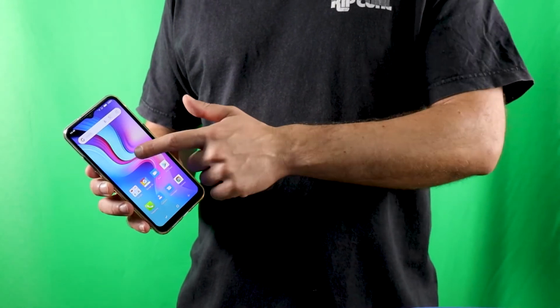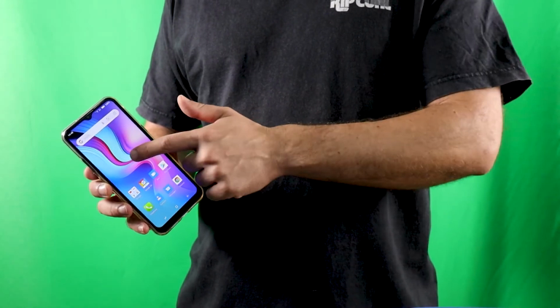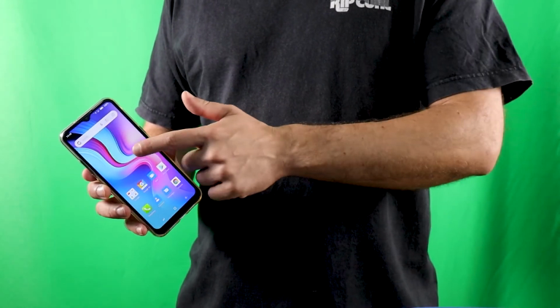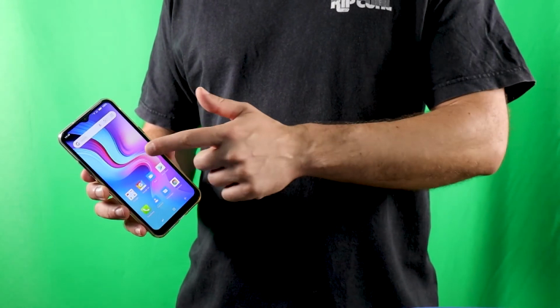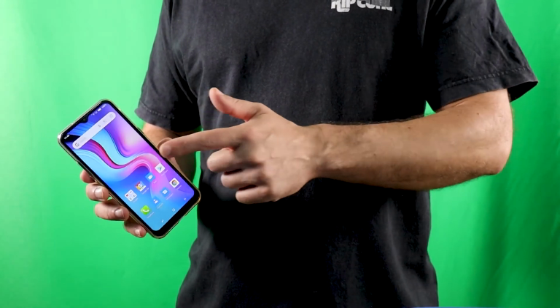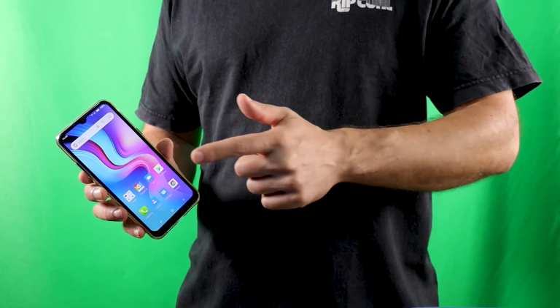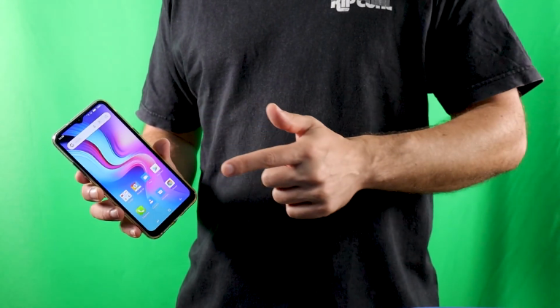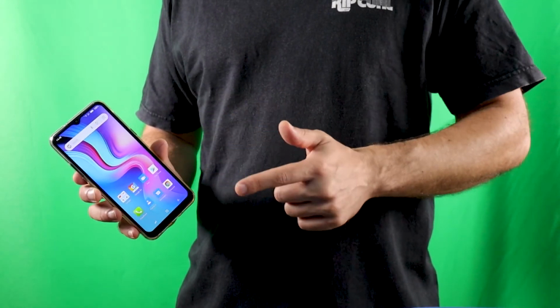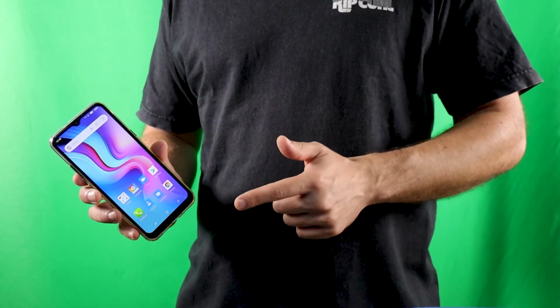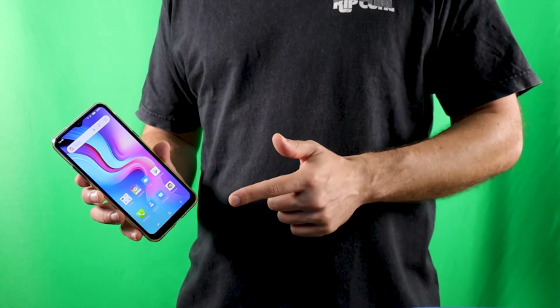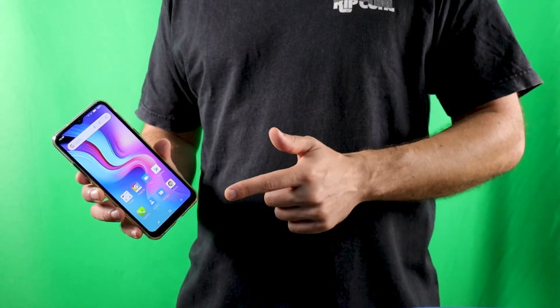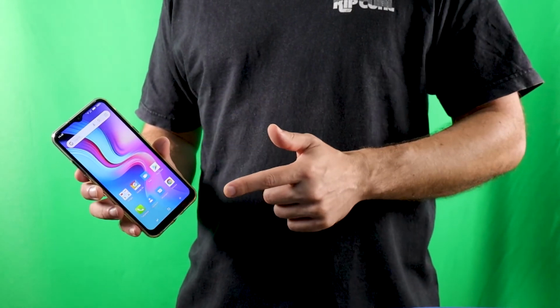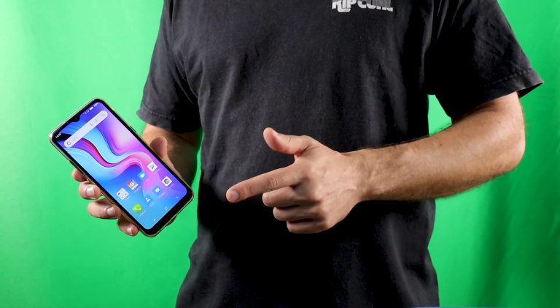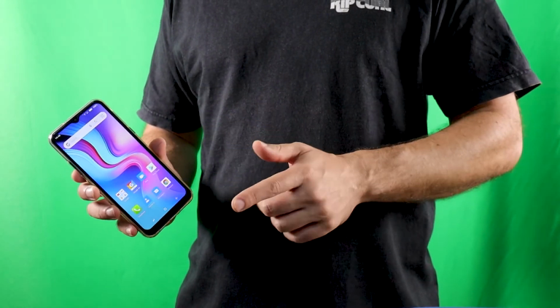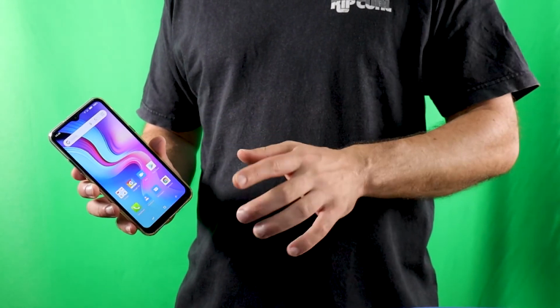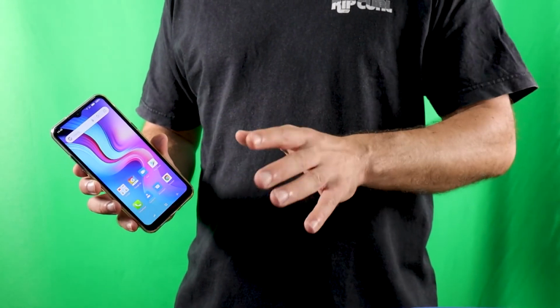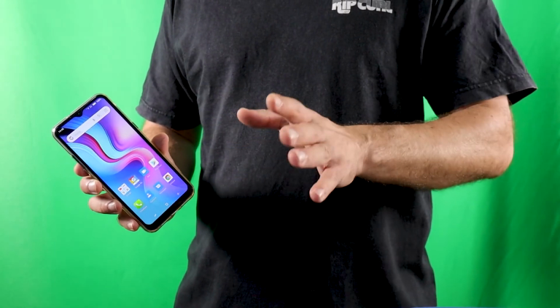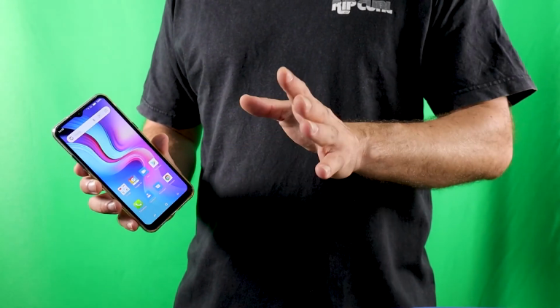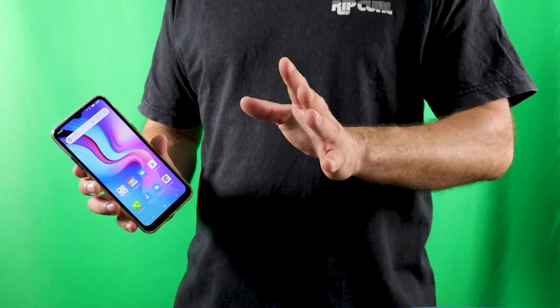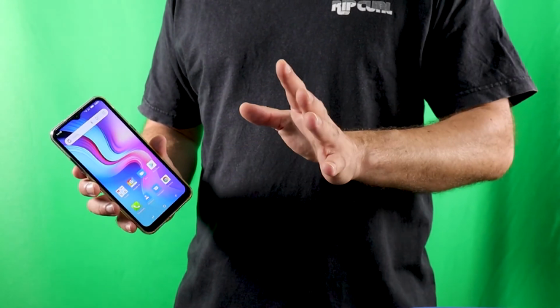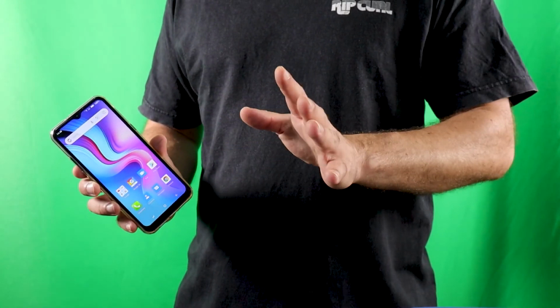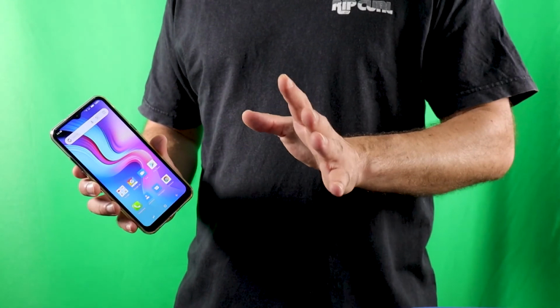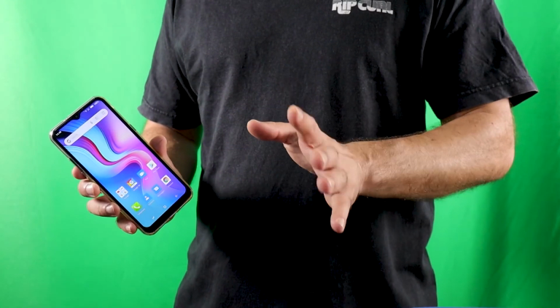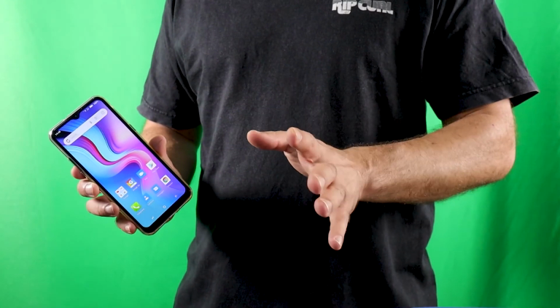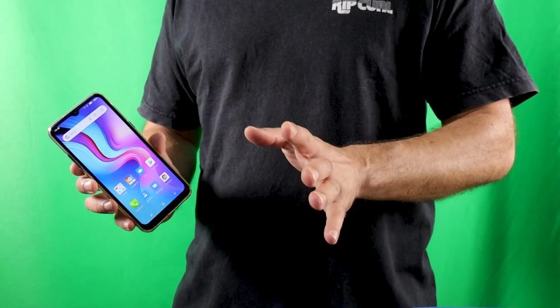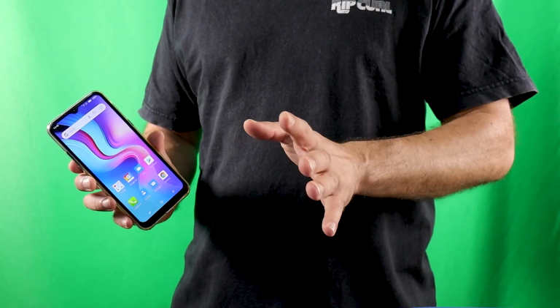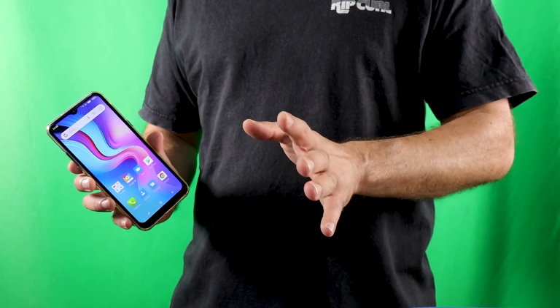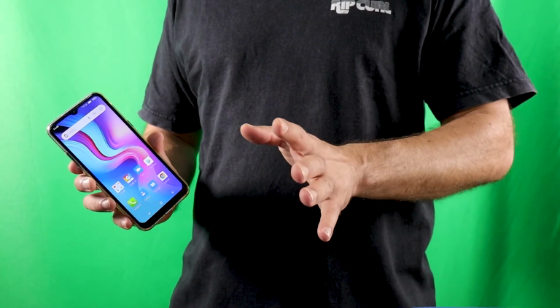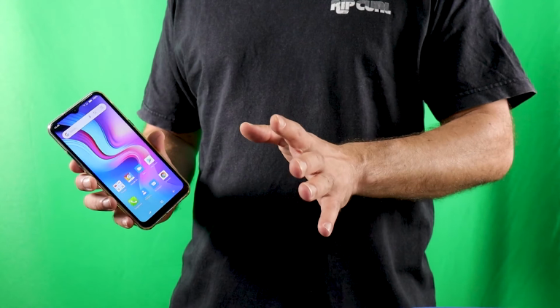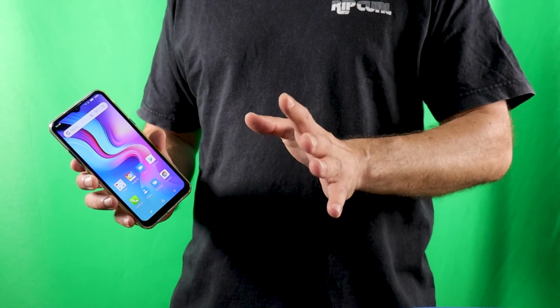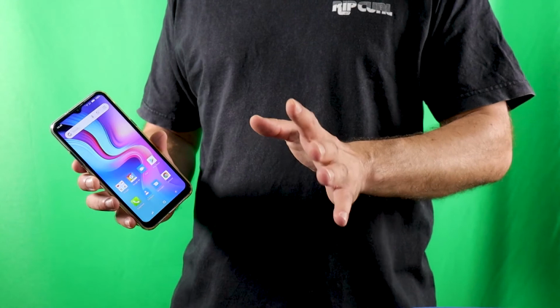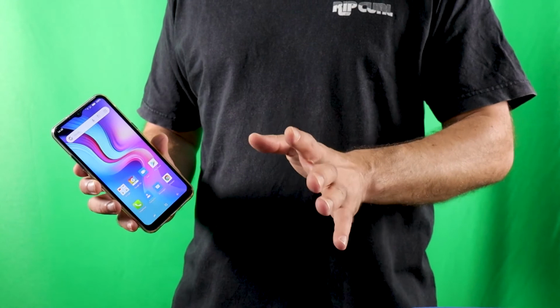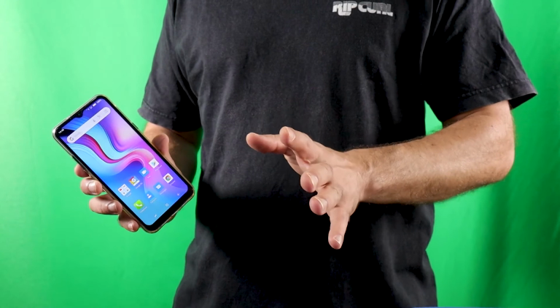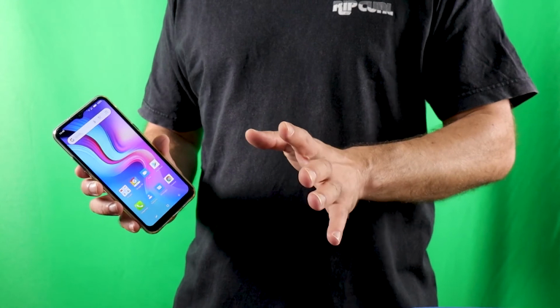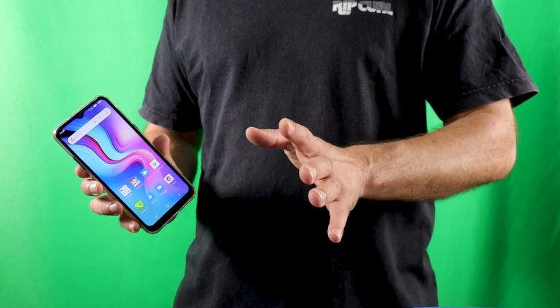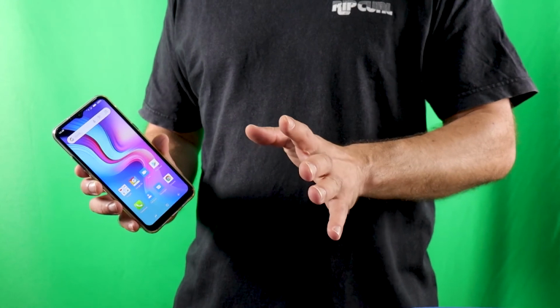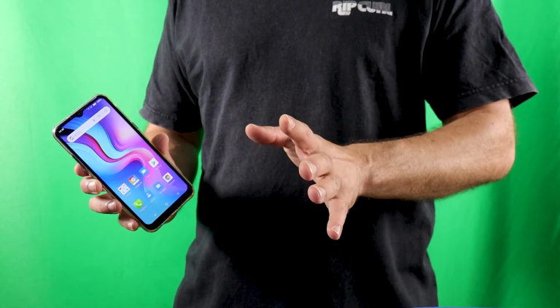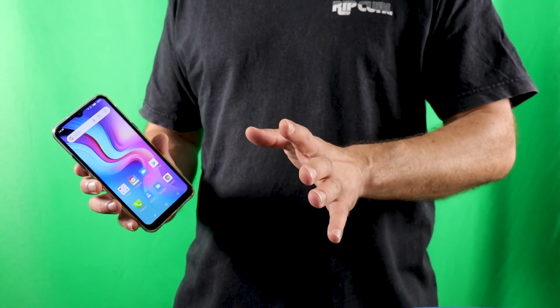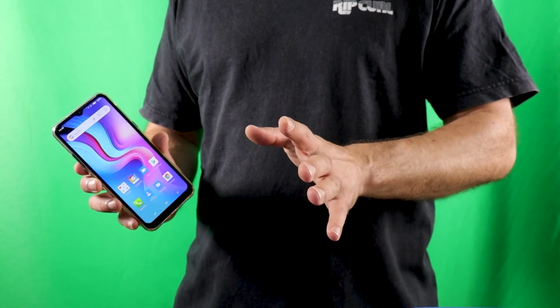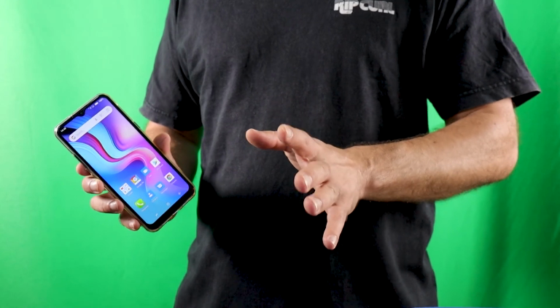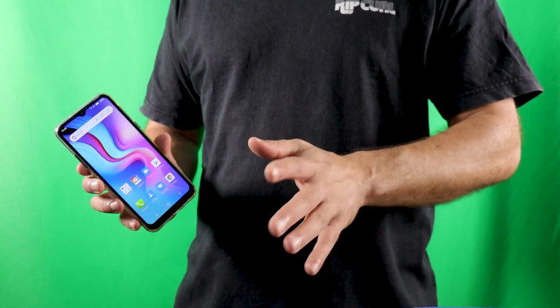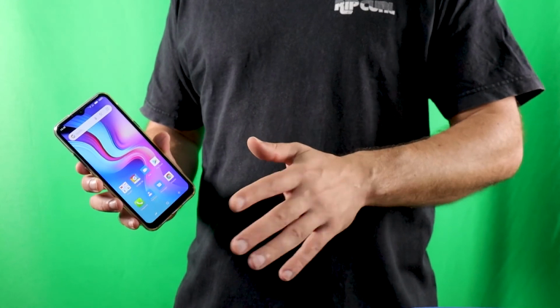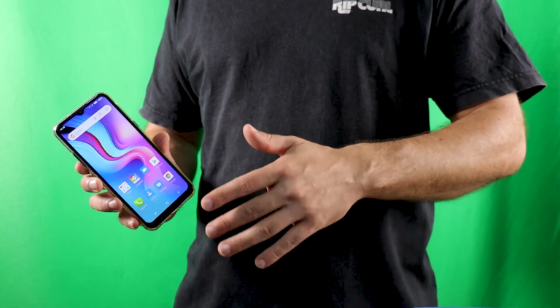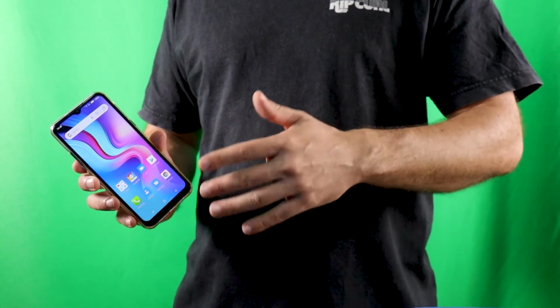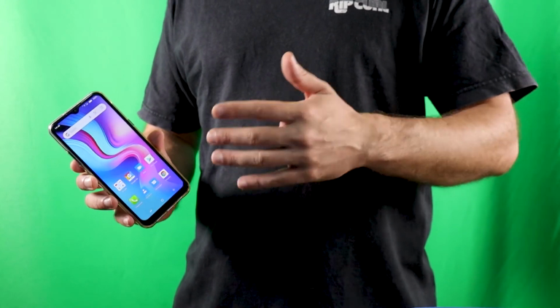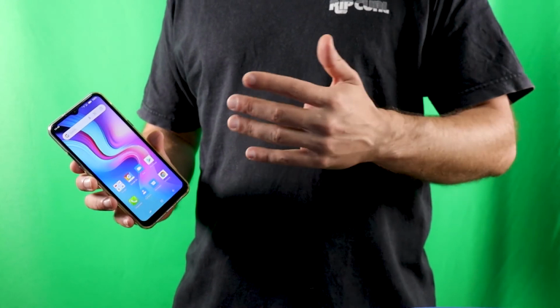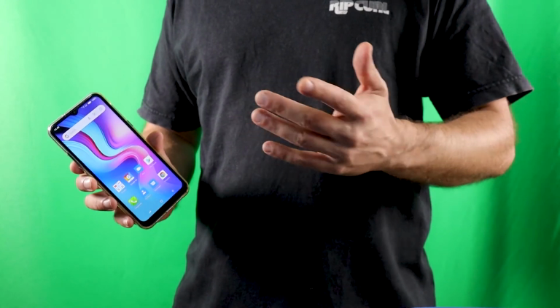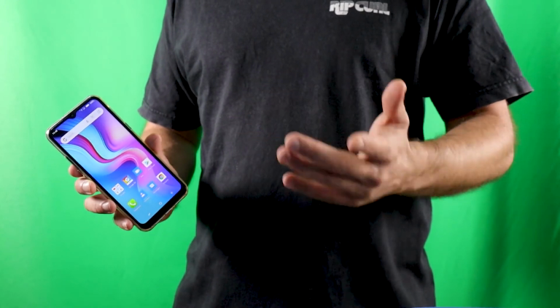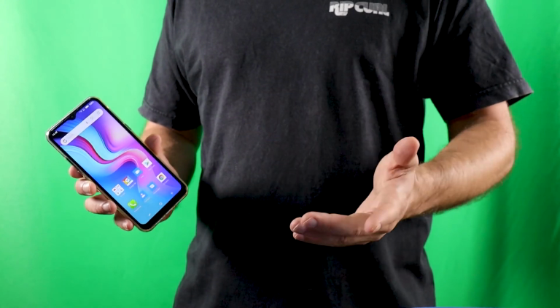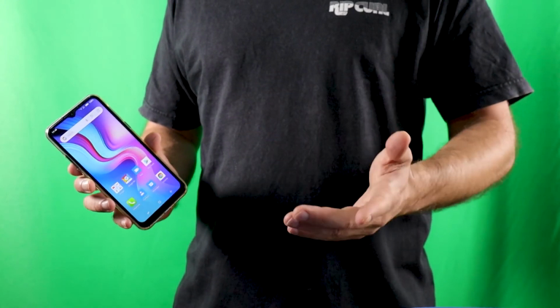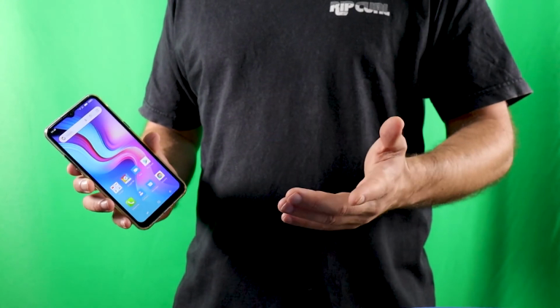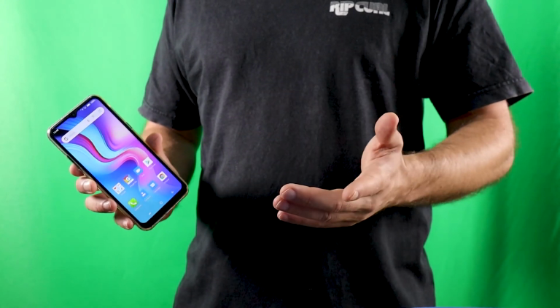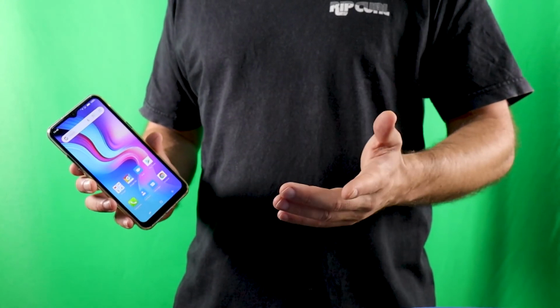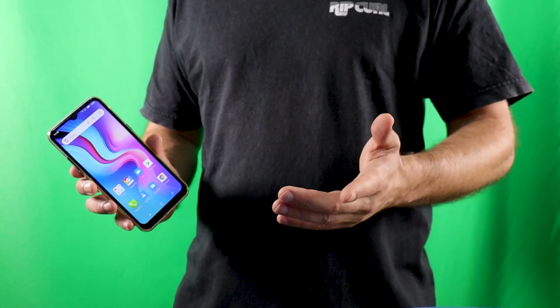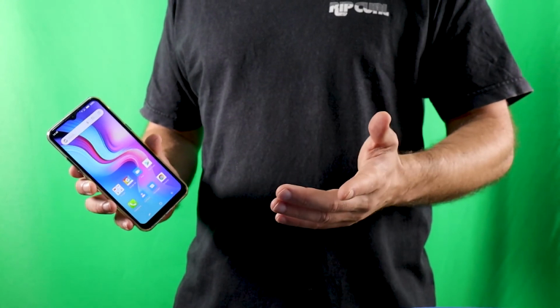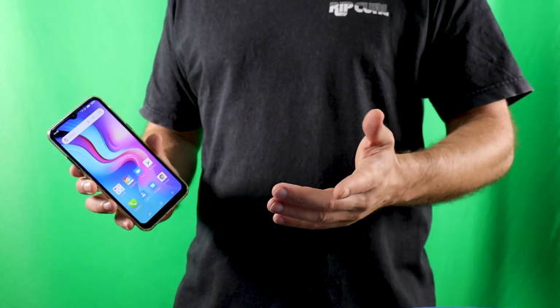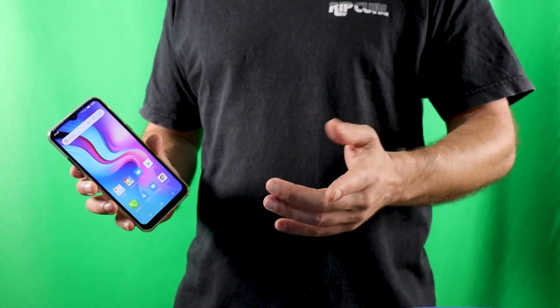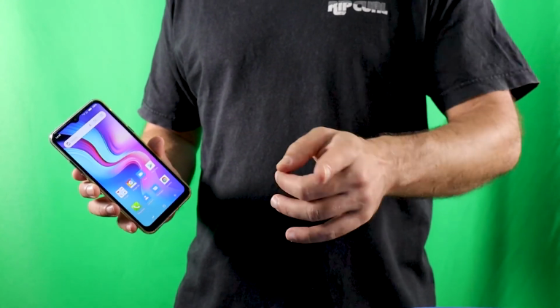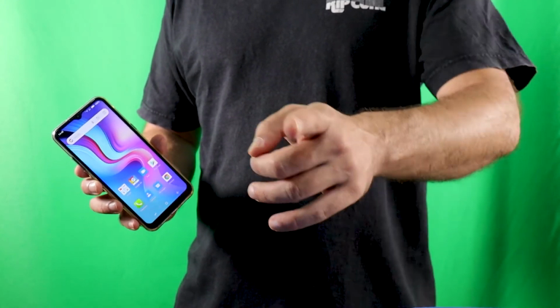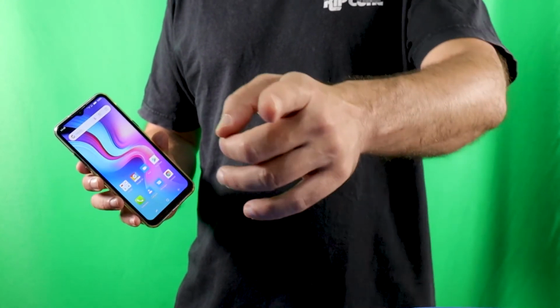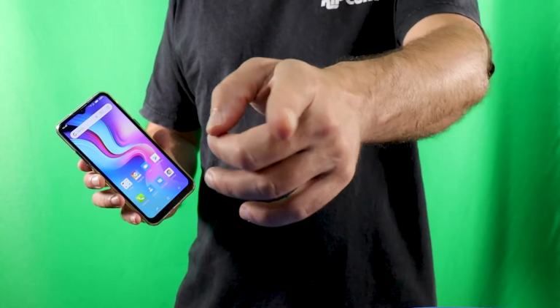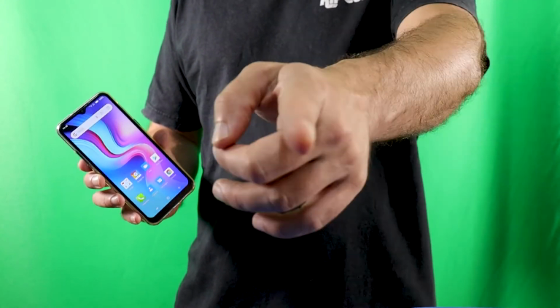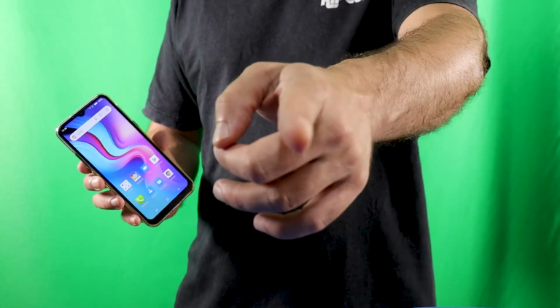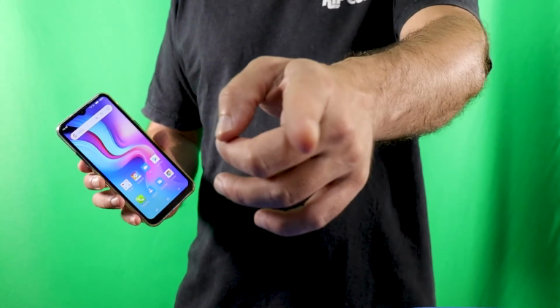We're back in the studio. Hopefully you enjoyed the videos I shot with the Doogee X95. But you probably want to see several still photos too, so I took care of that — have a look.